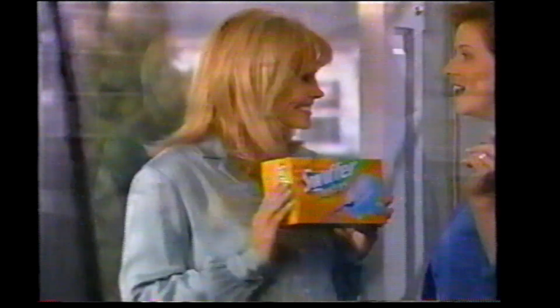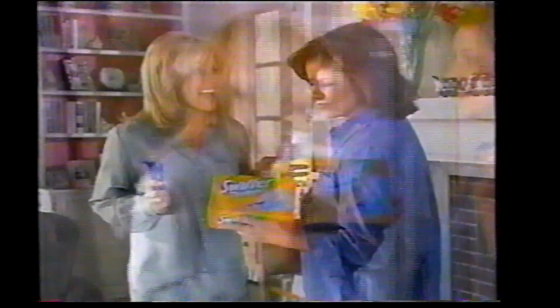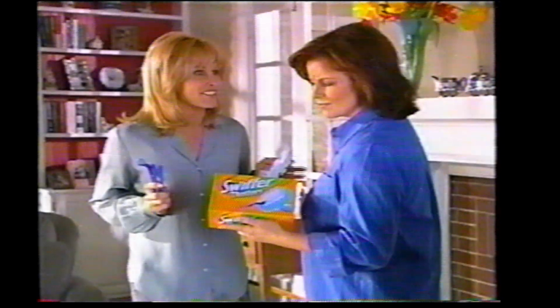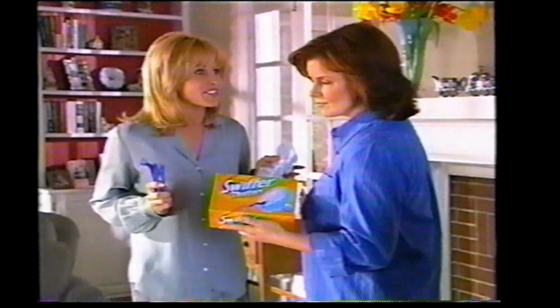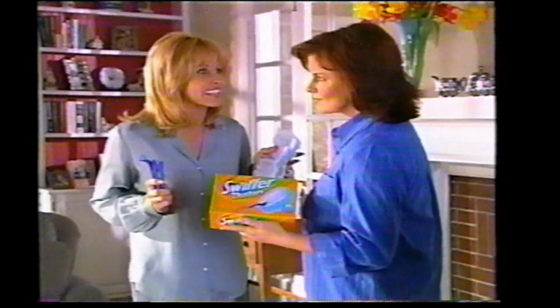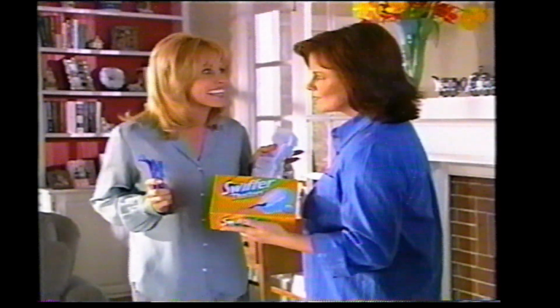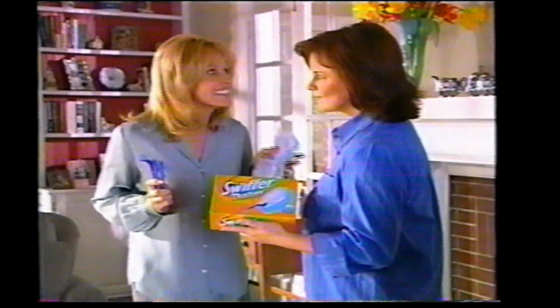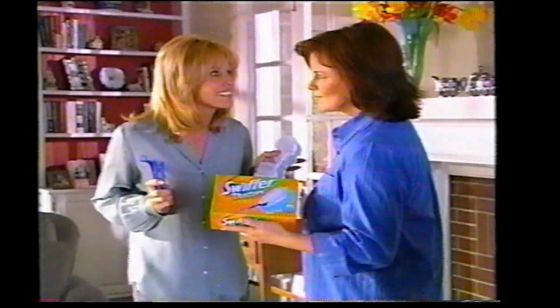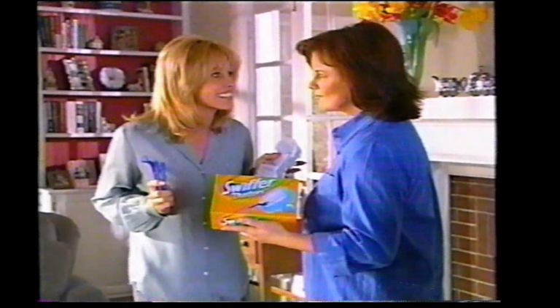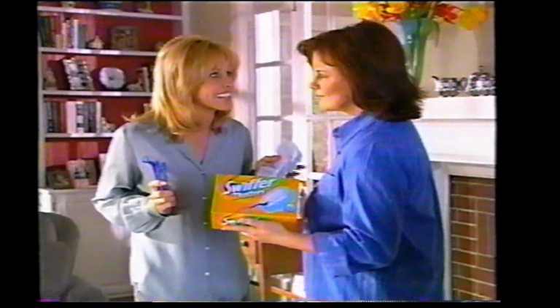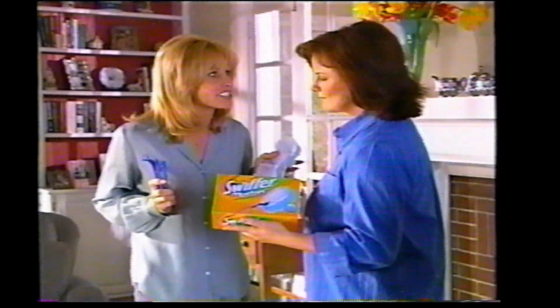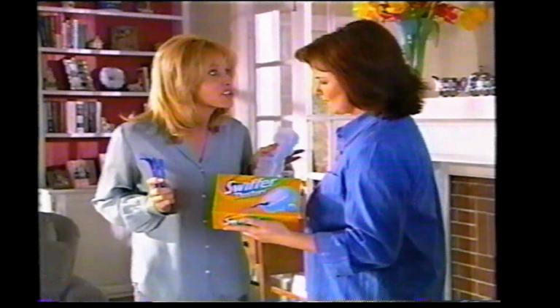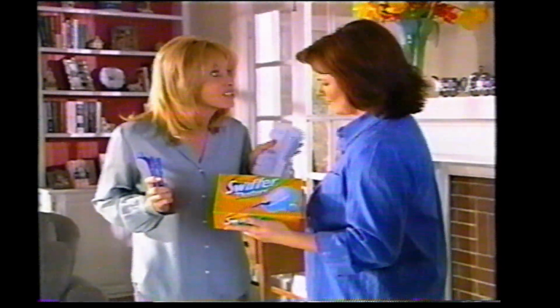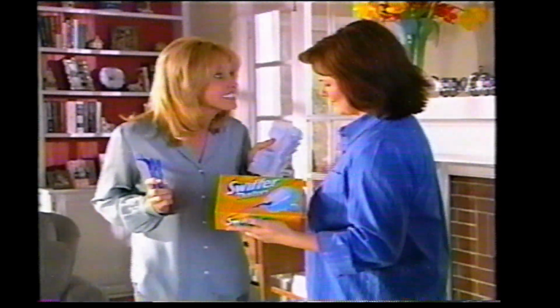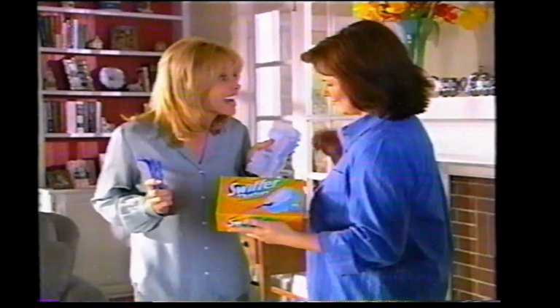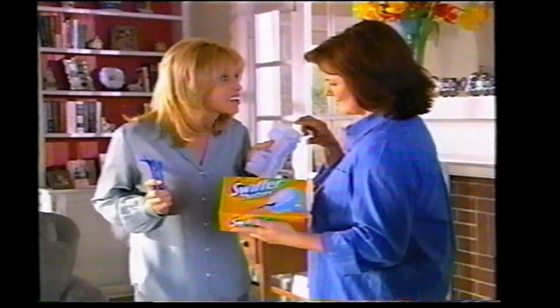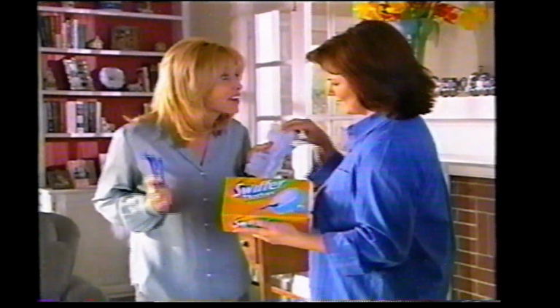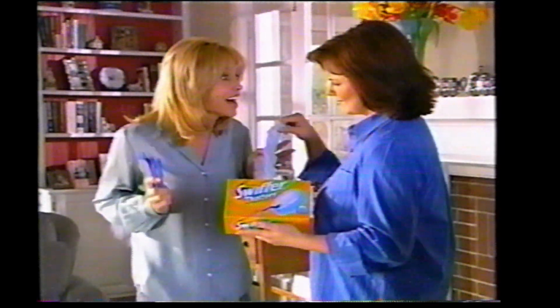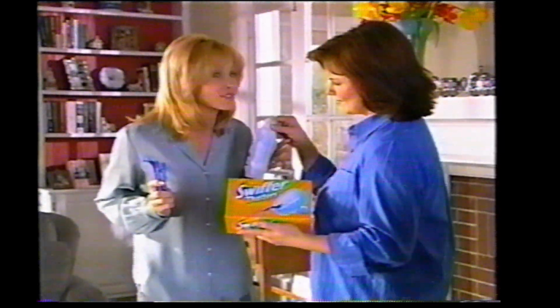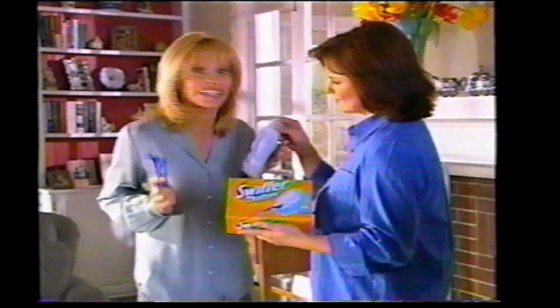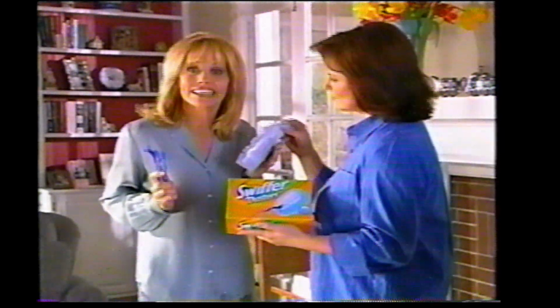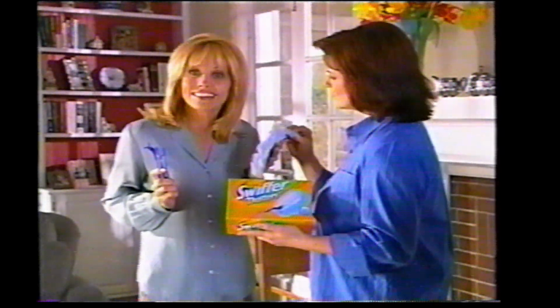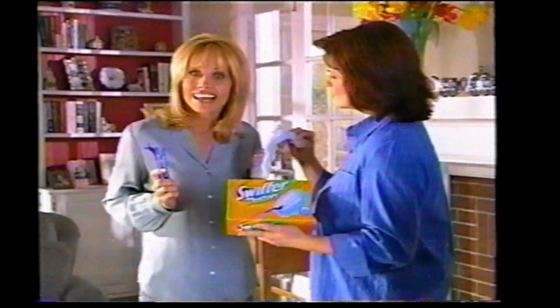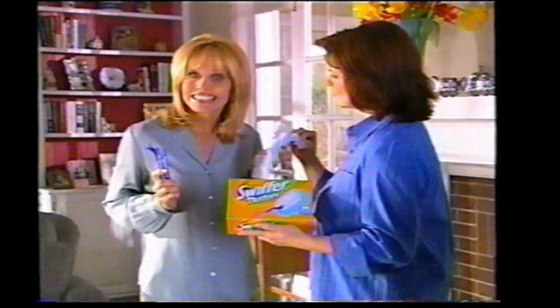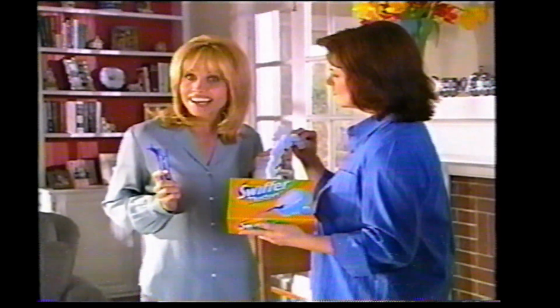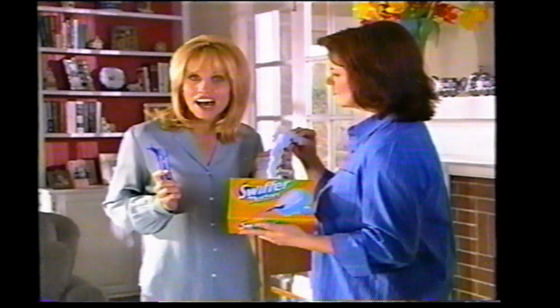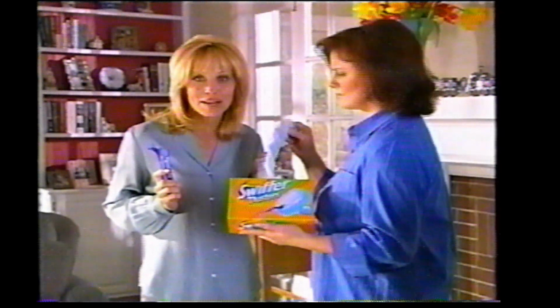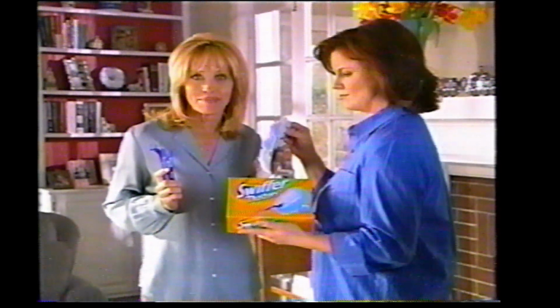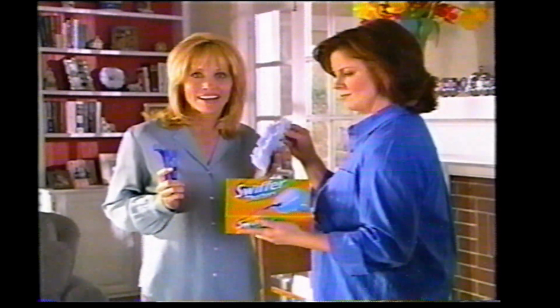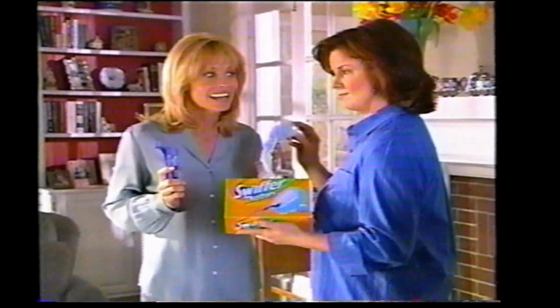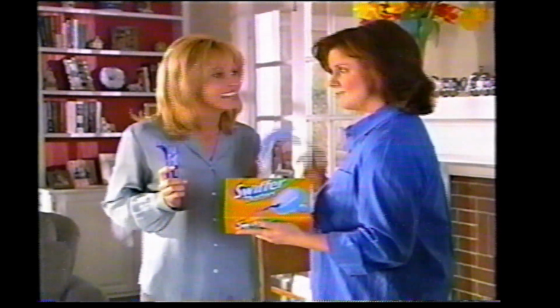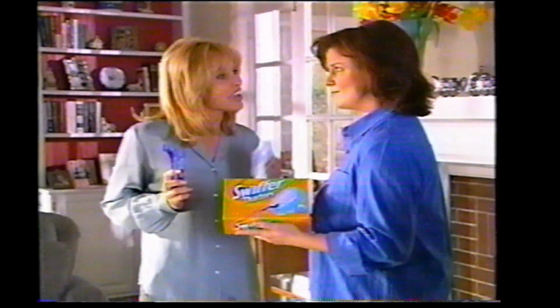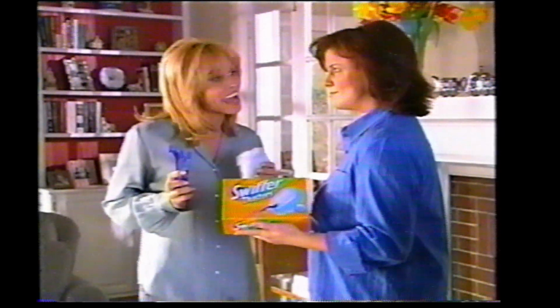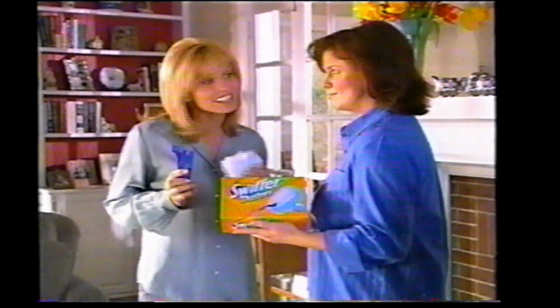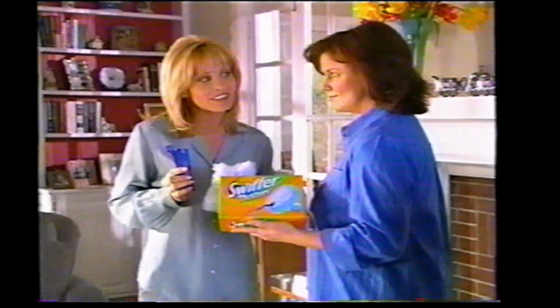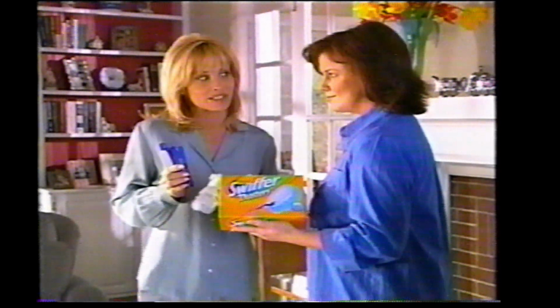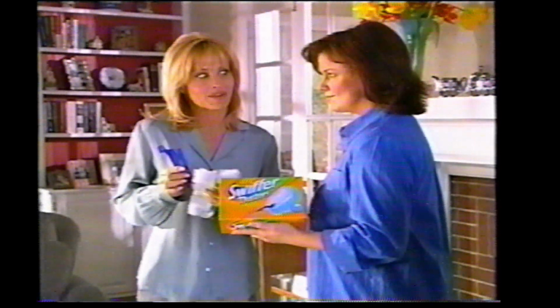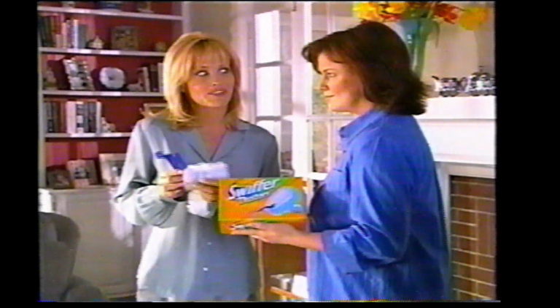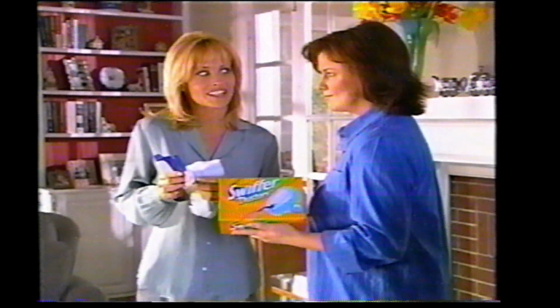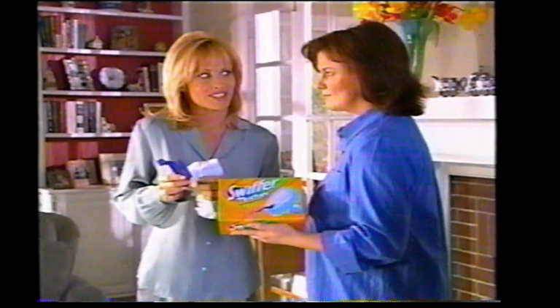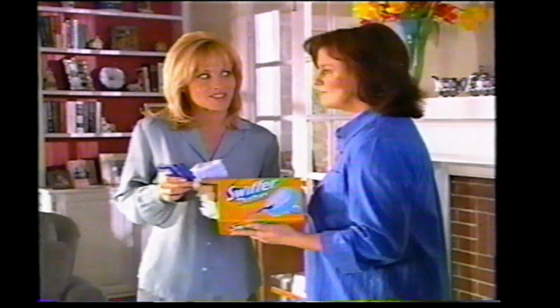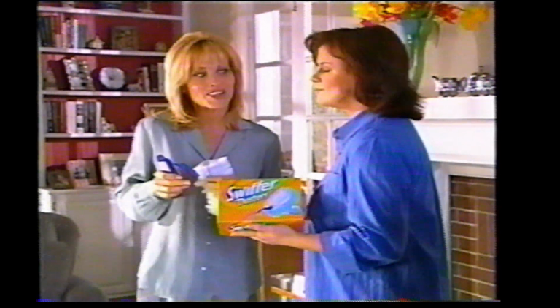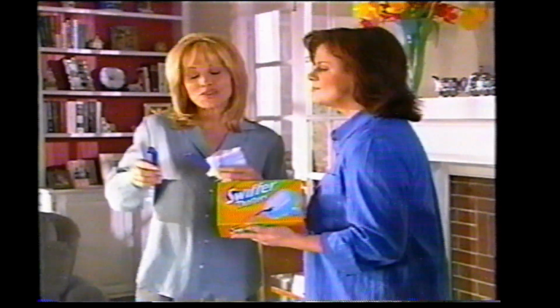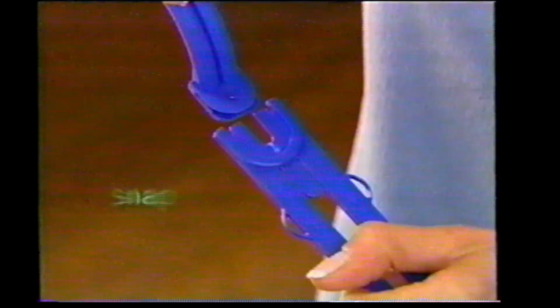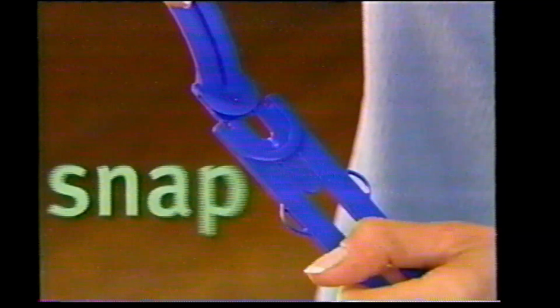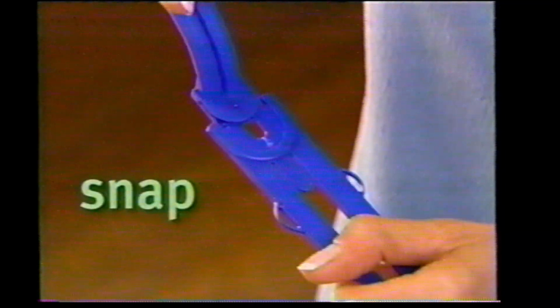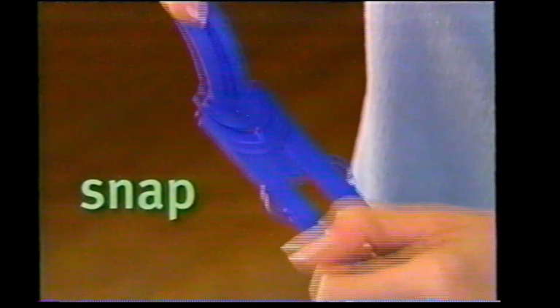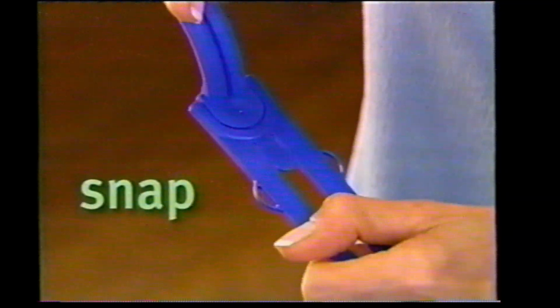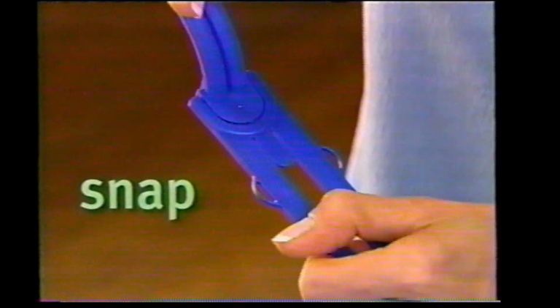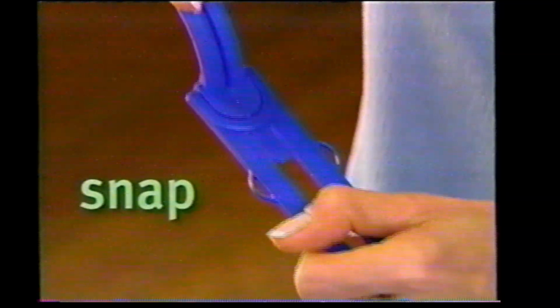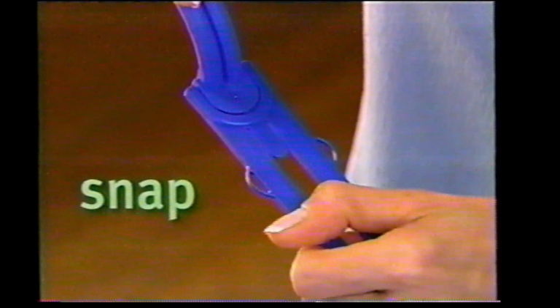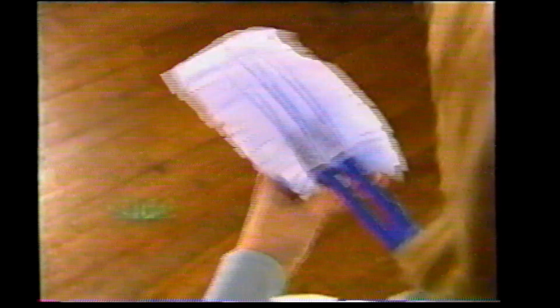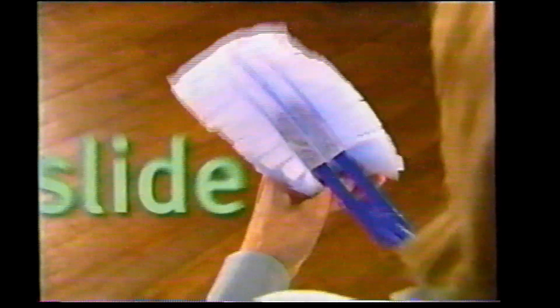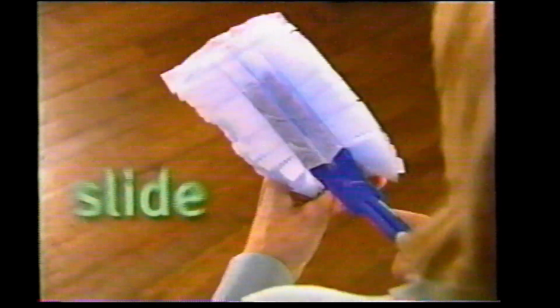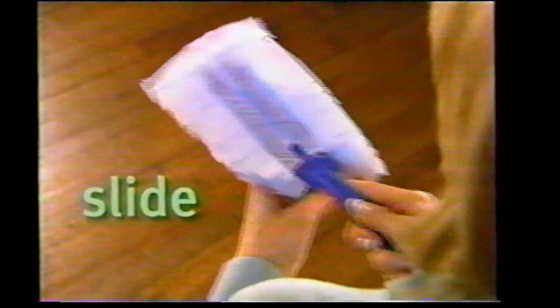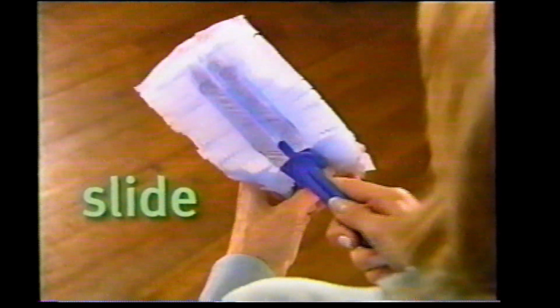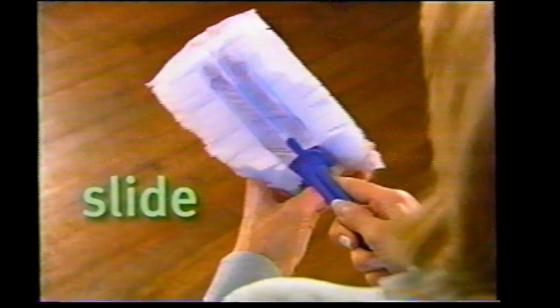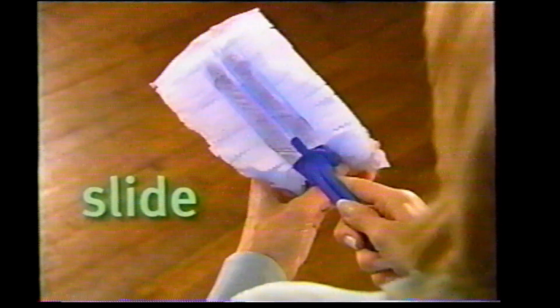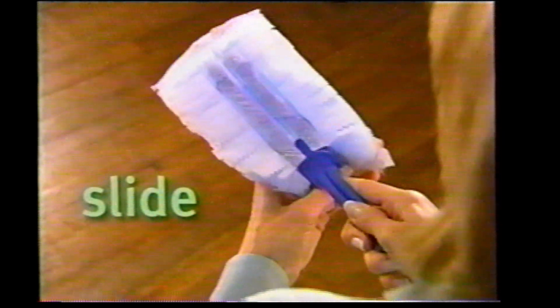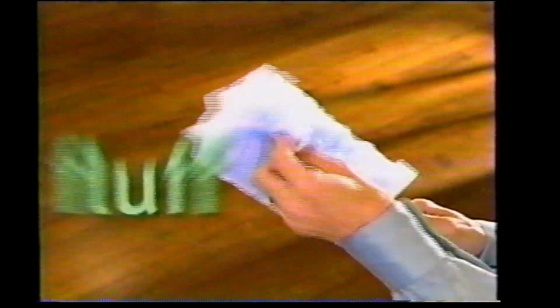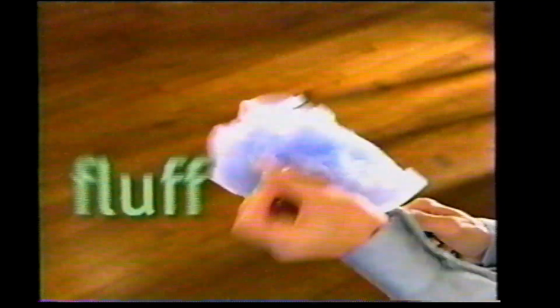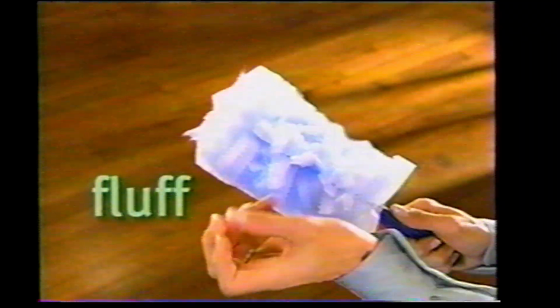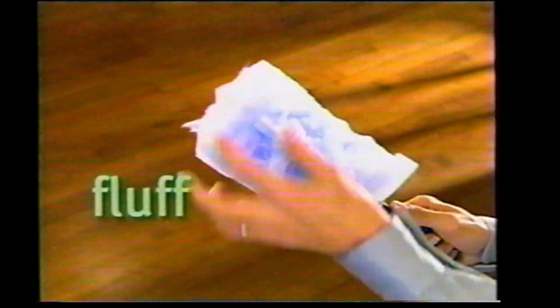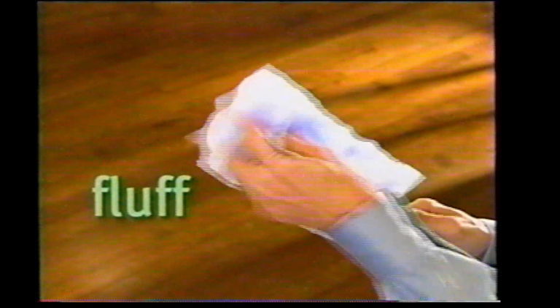Now you can easily dust your entire house in less time. To activate Swiffer dusters, you simply snap, slide, and fluff.